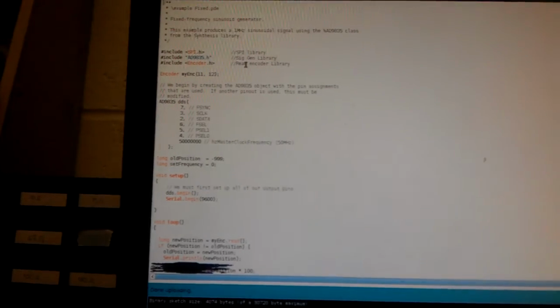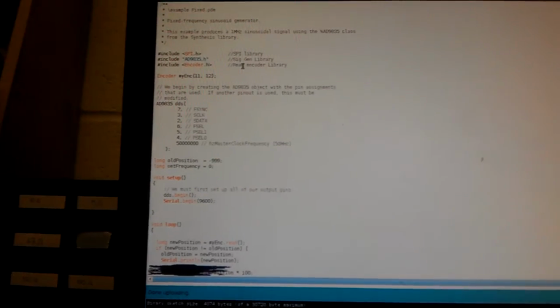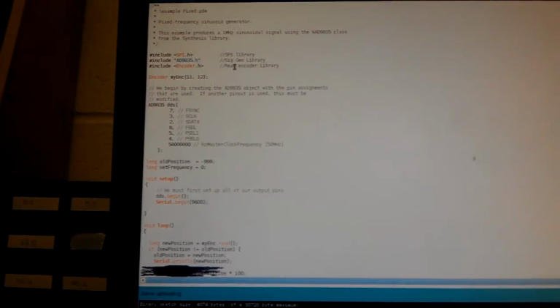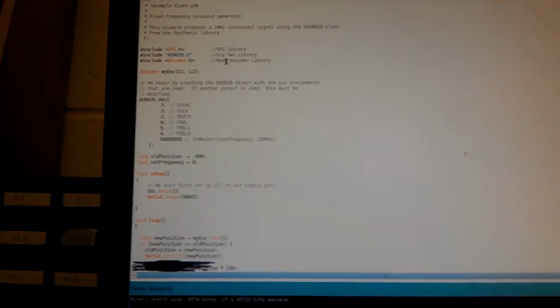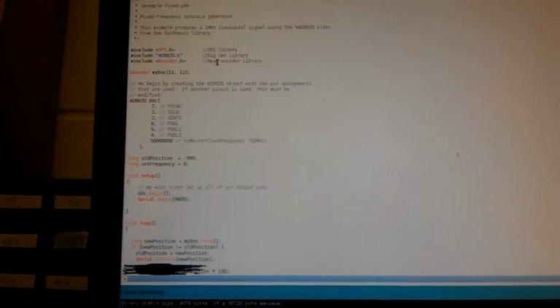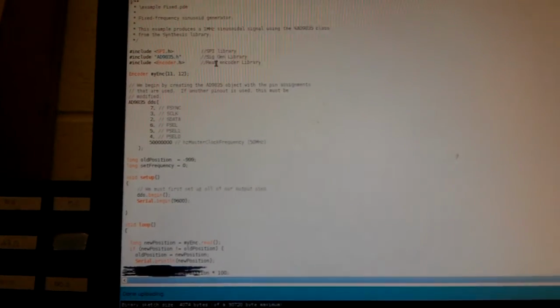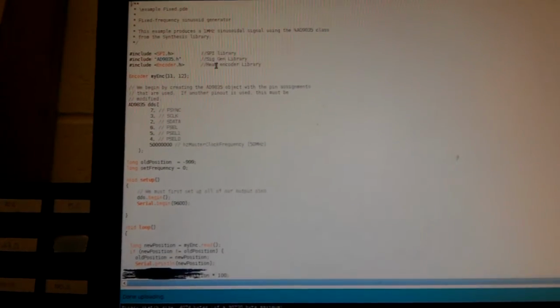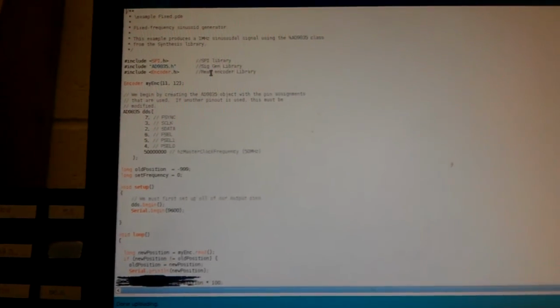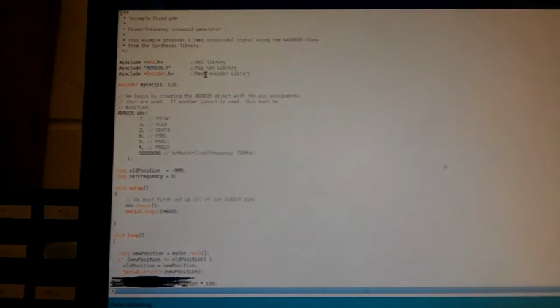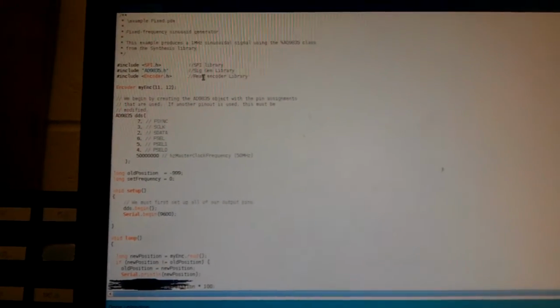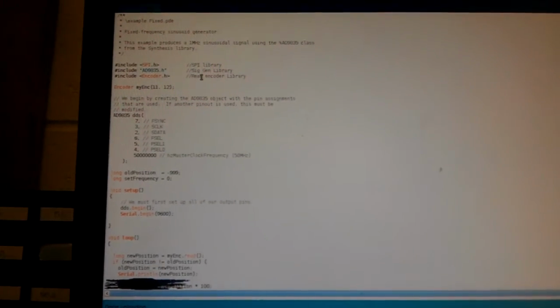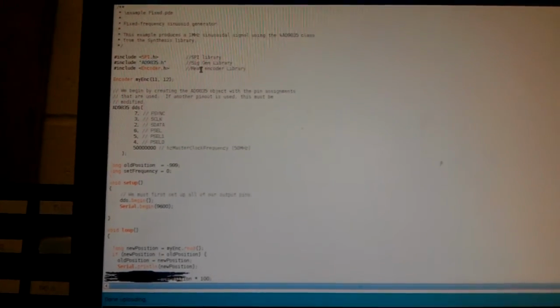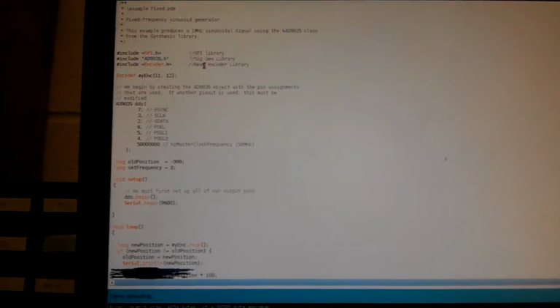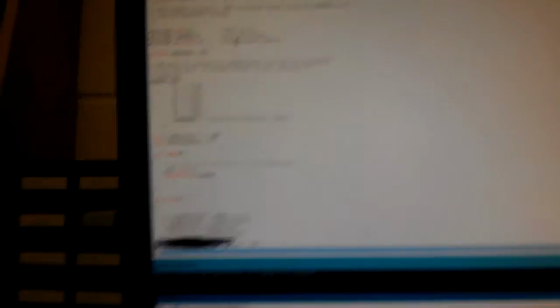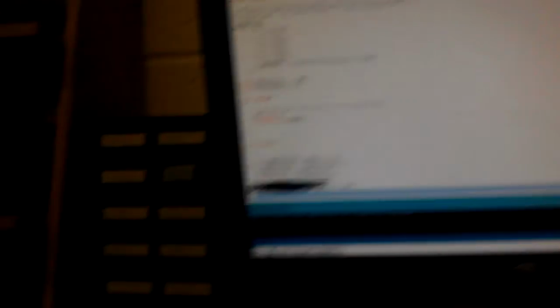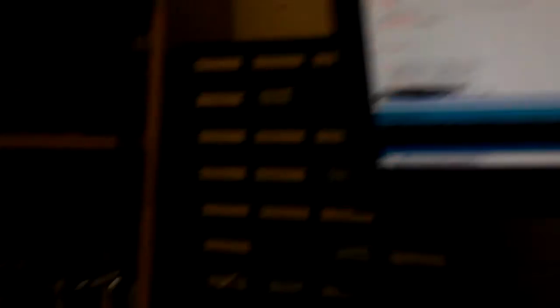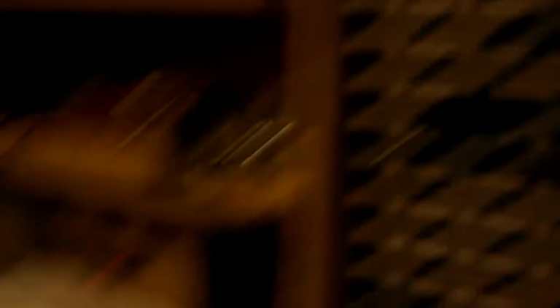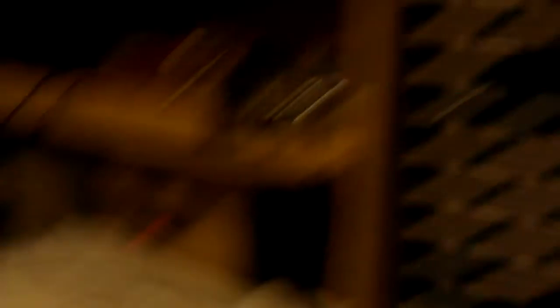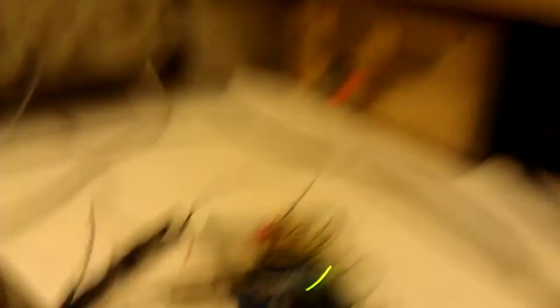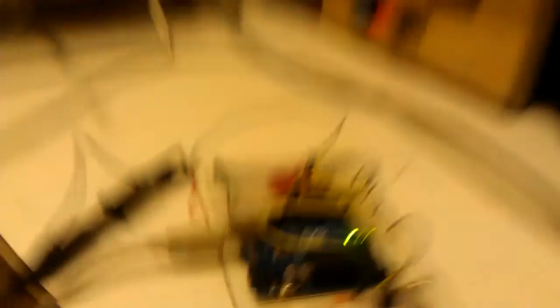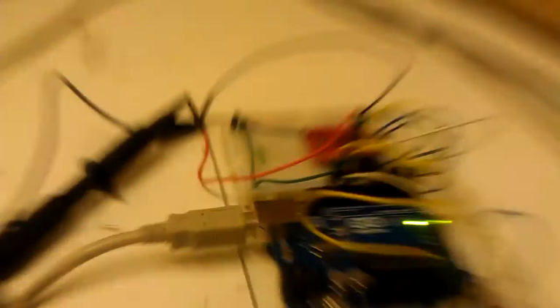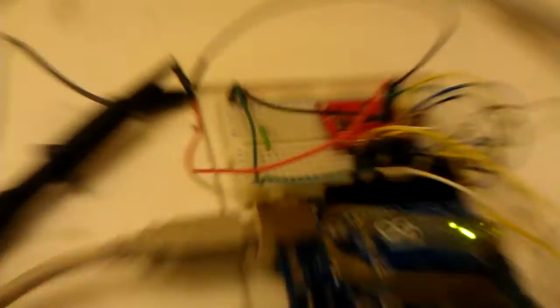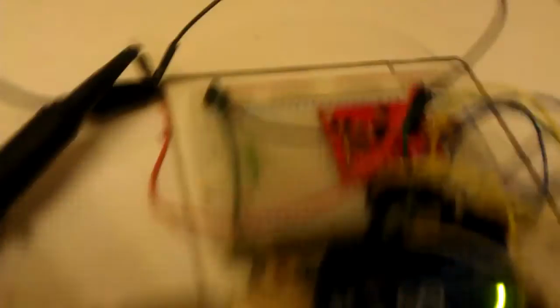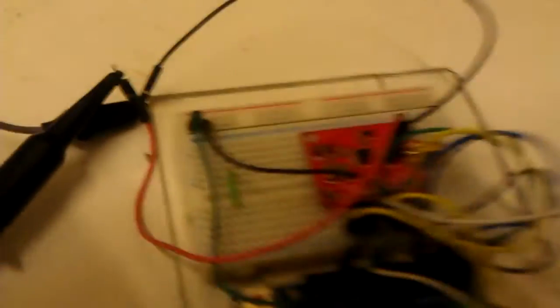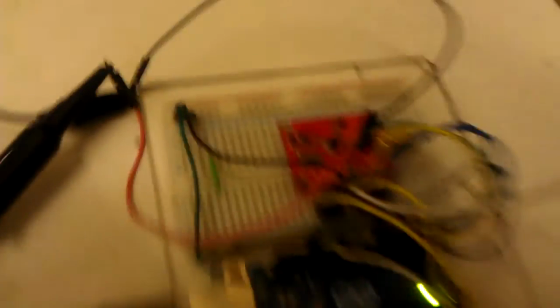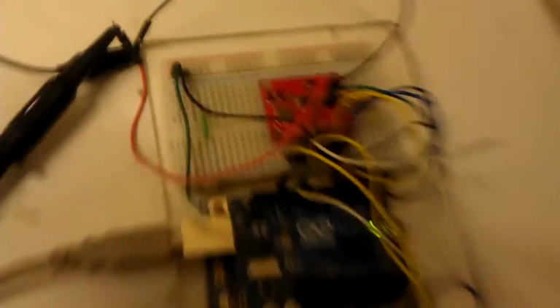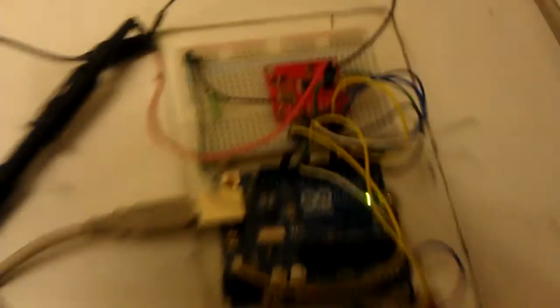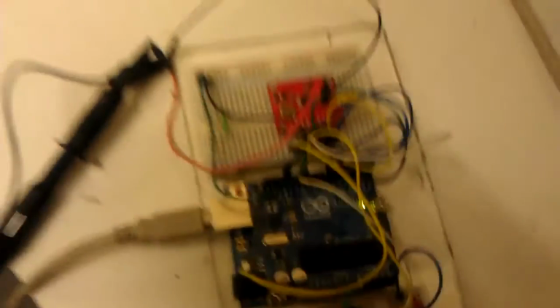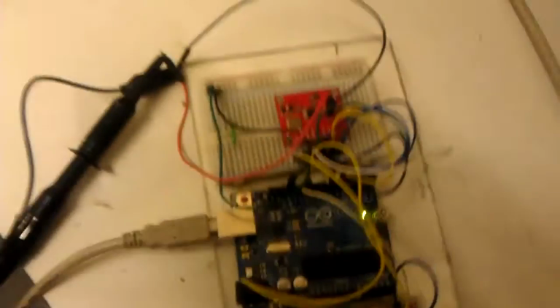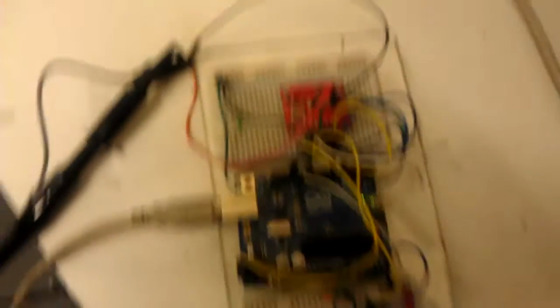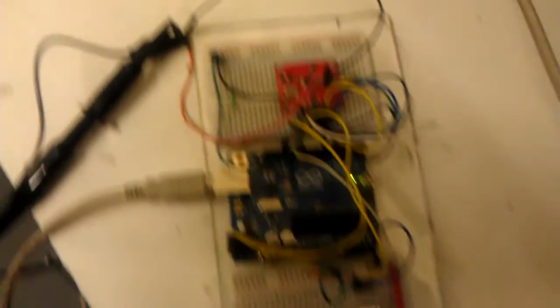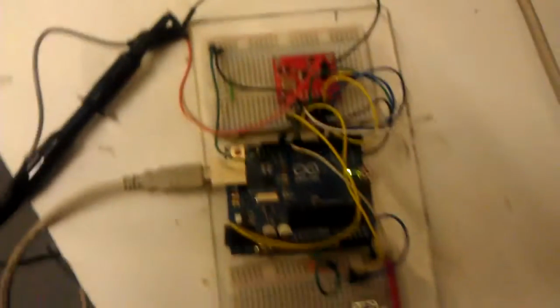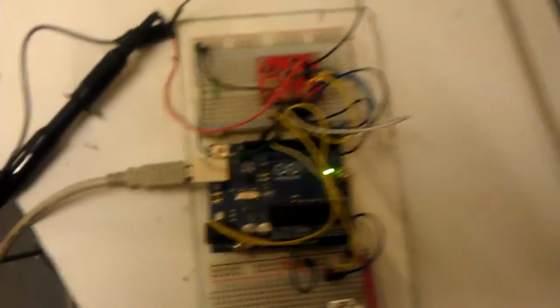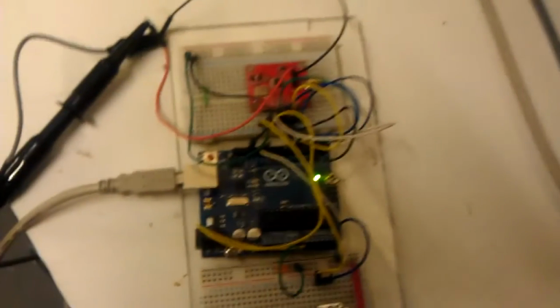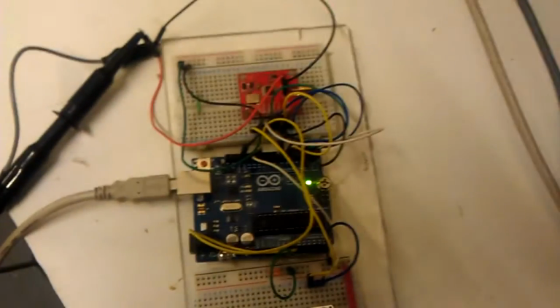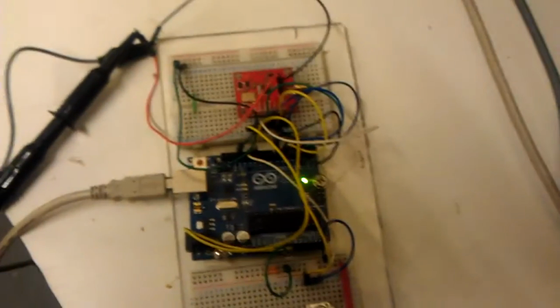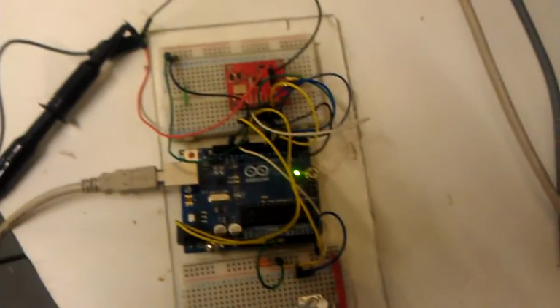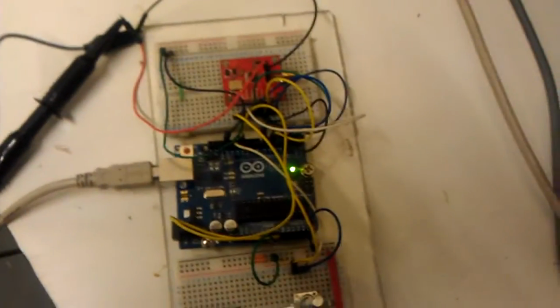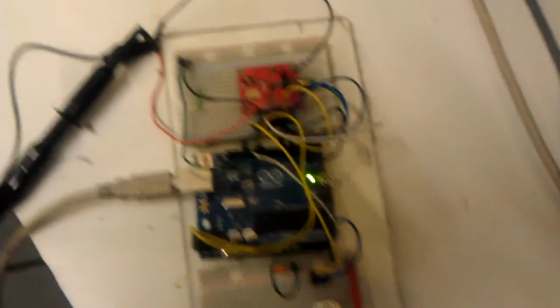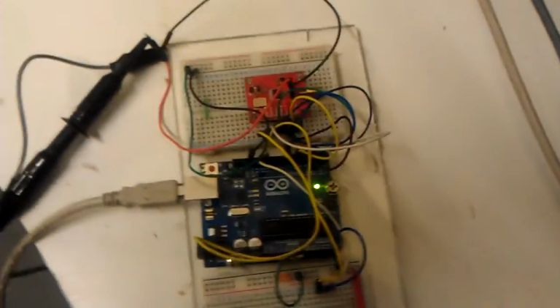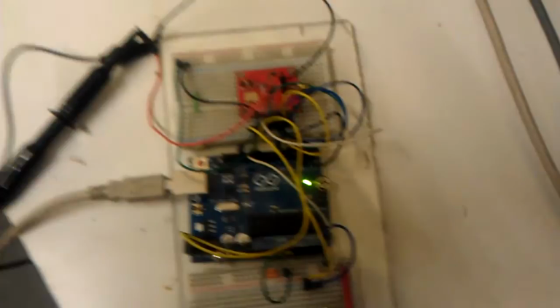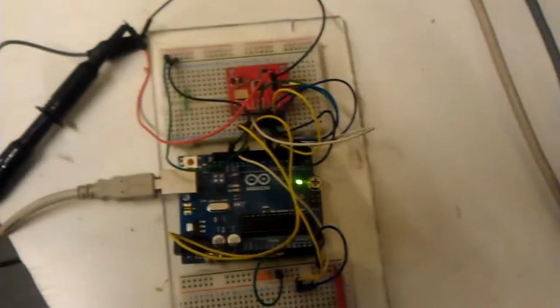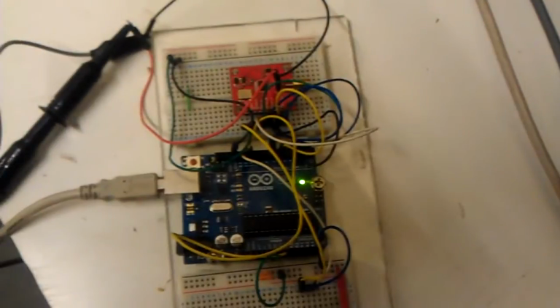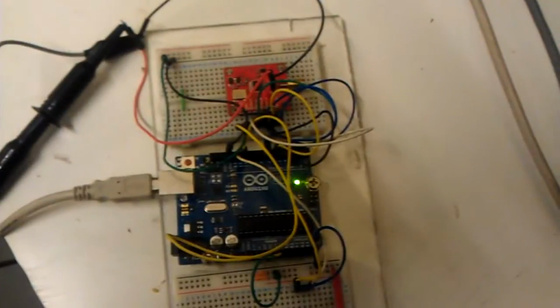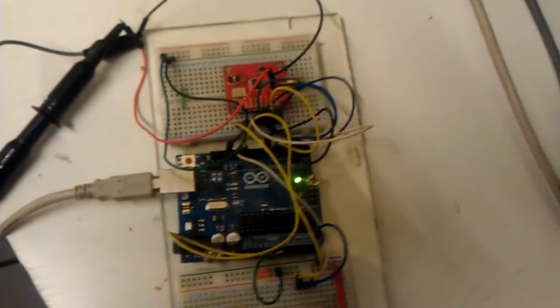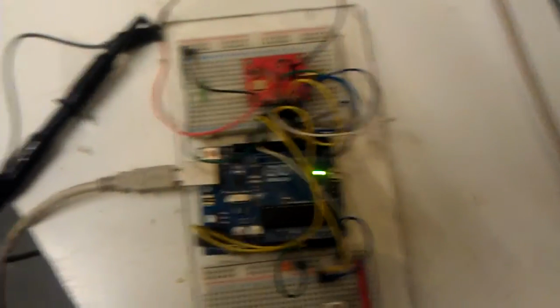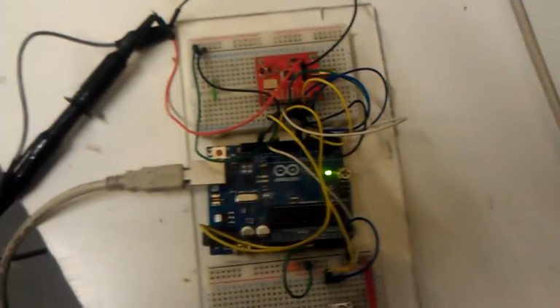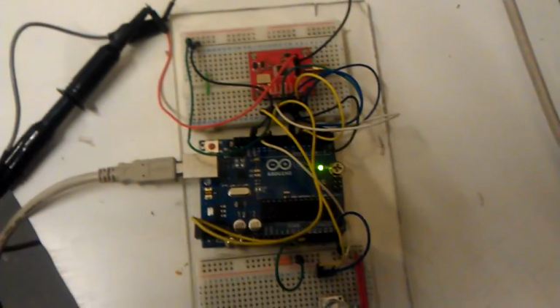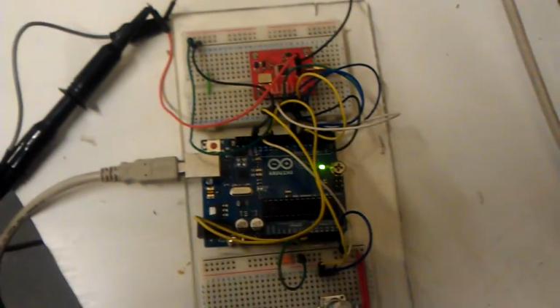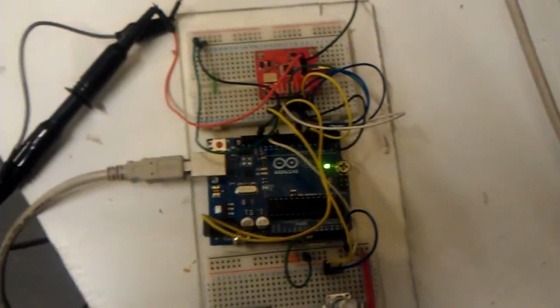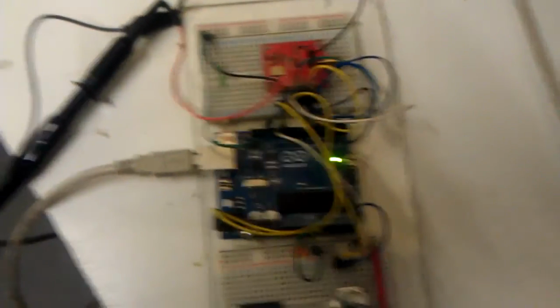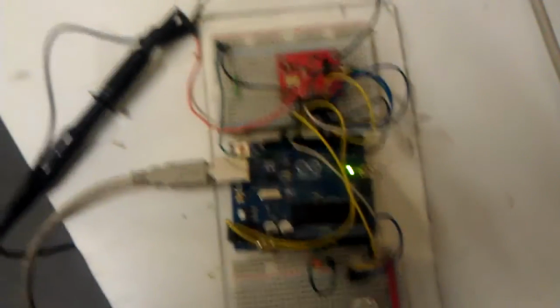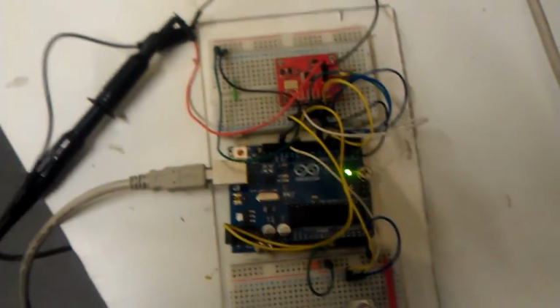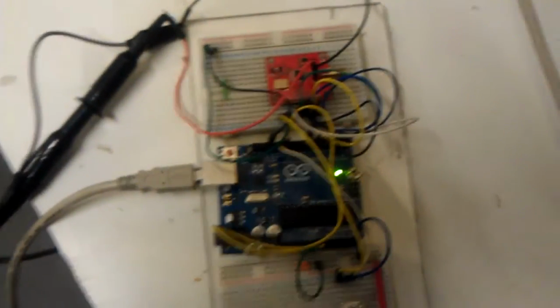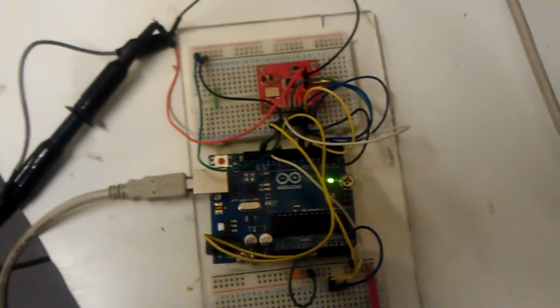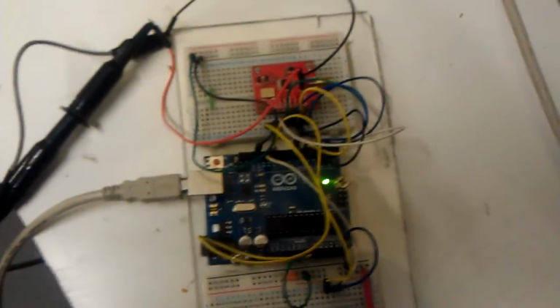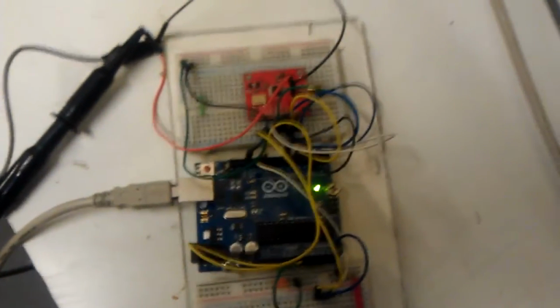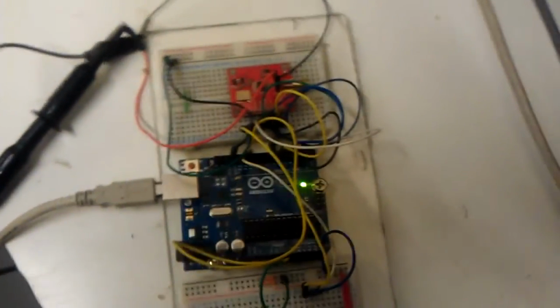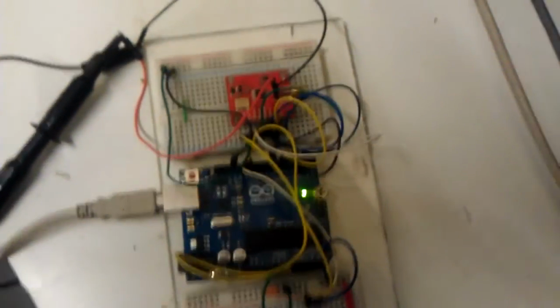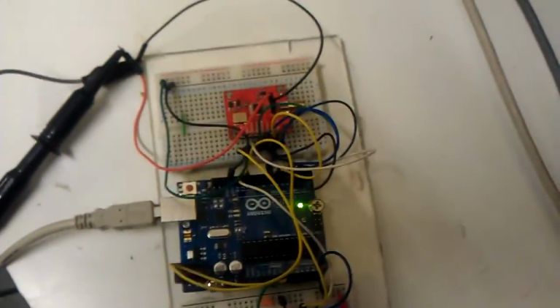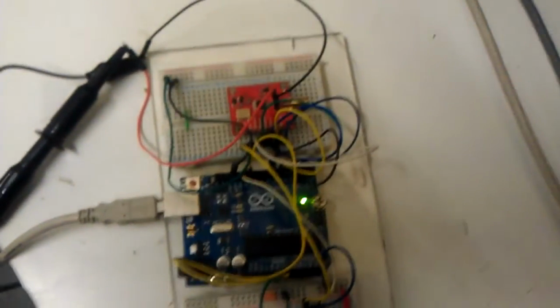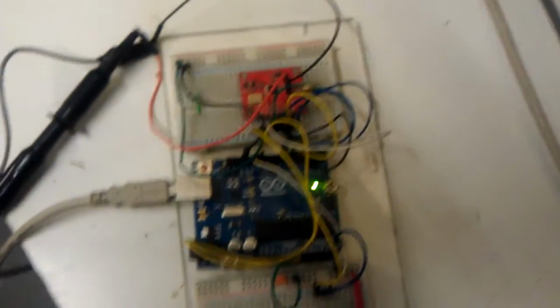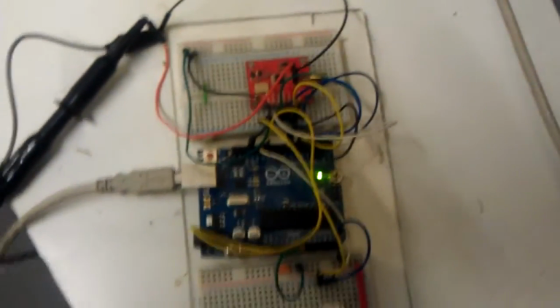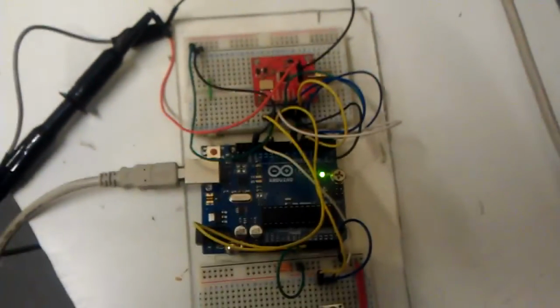So there you have it — an AD9835 breakout board from SparkFun being used to generate a sine wave.